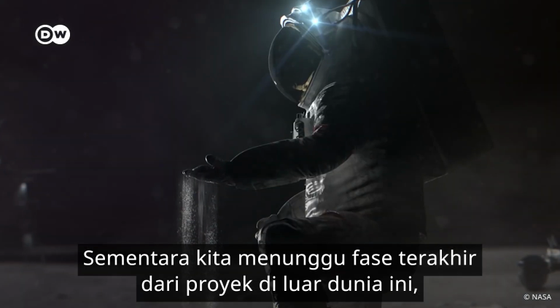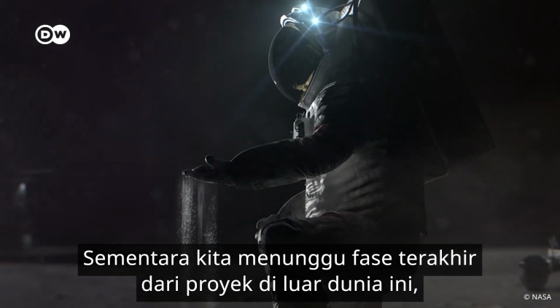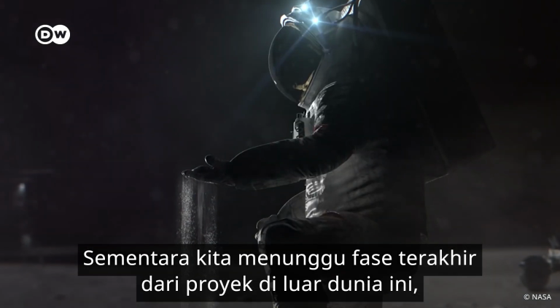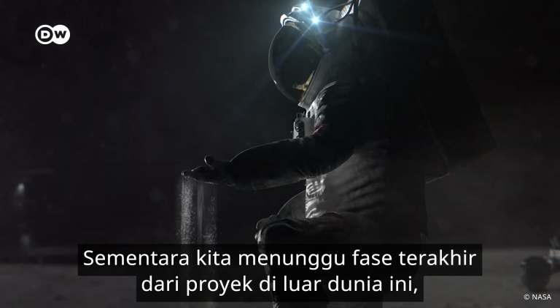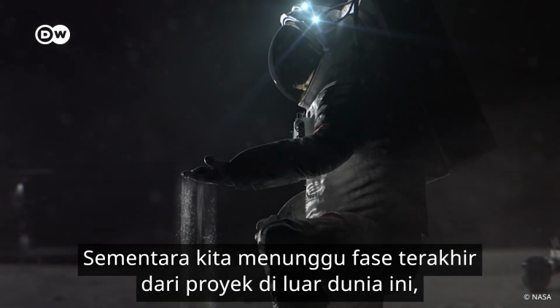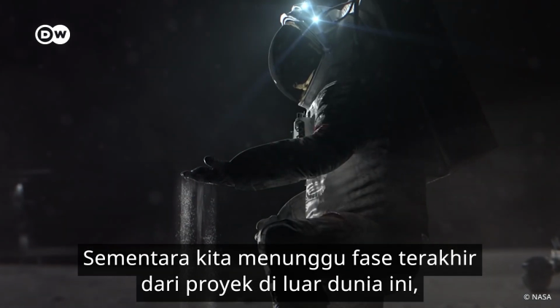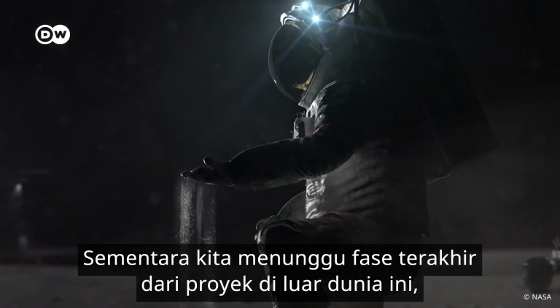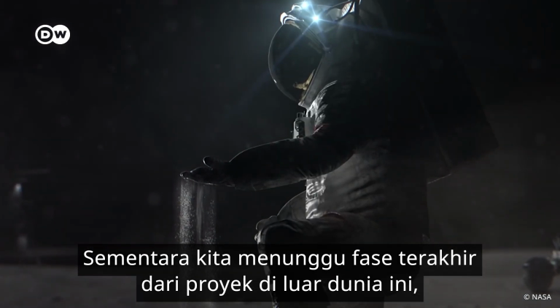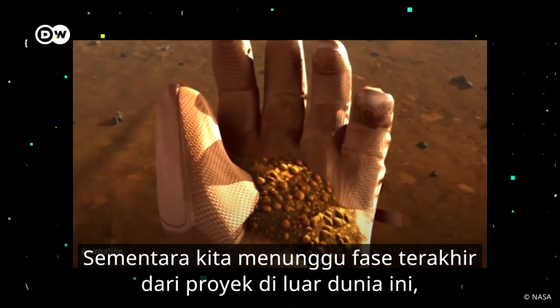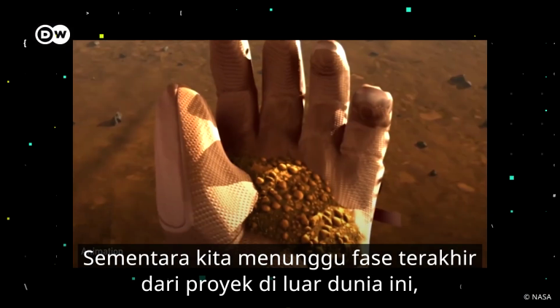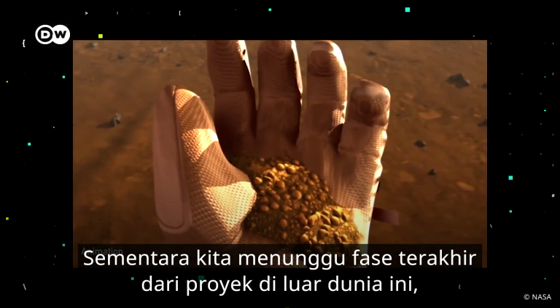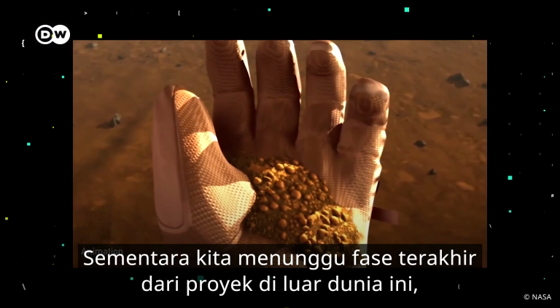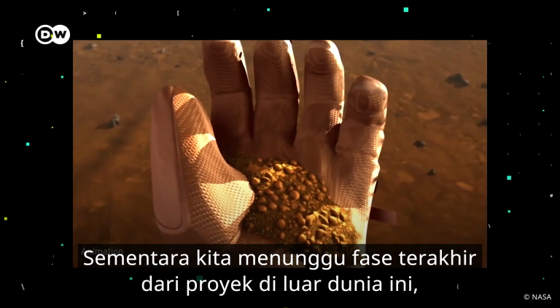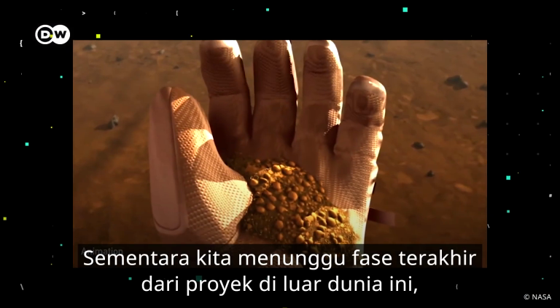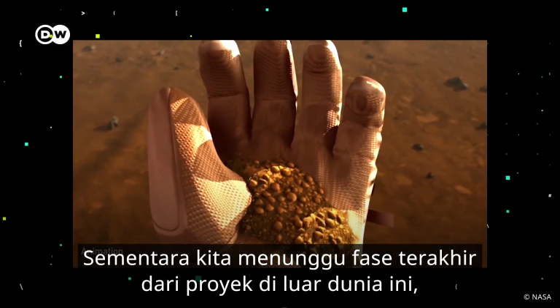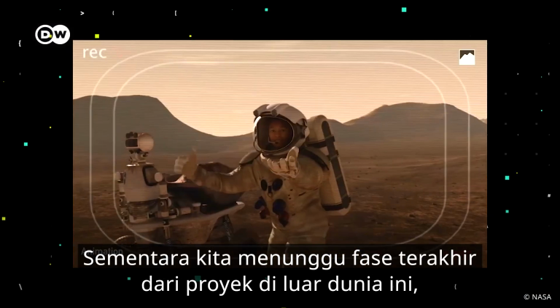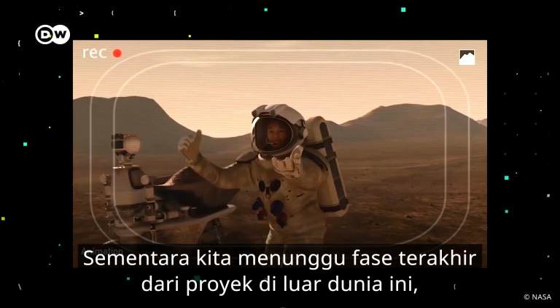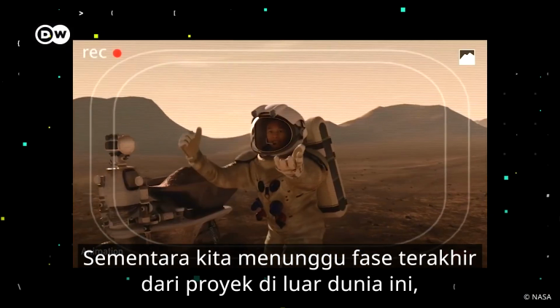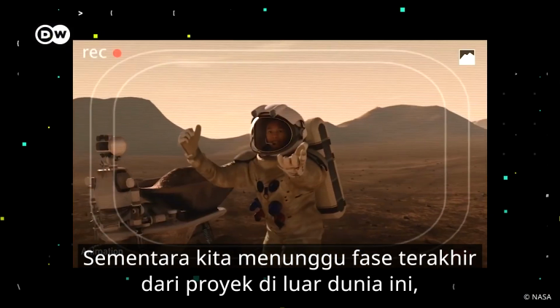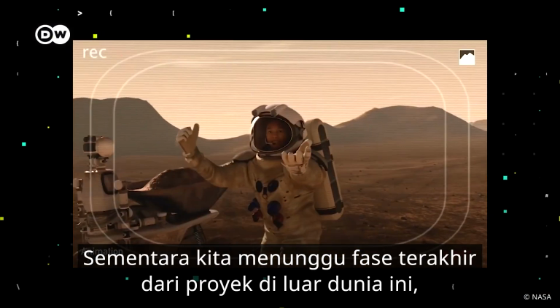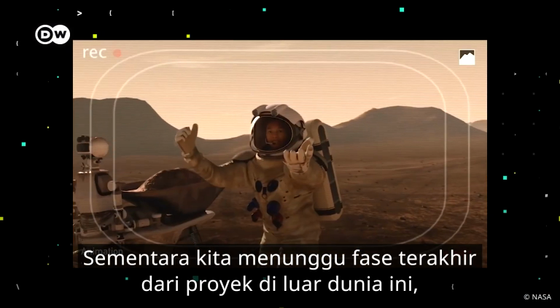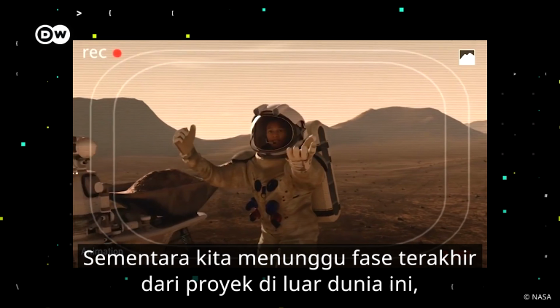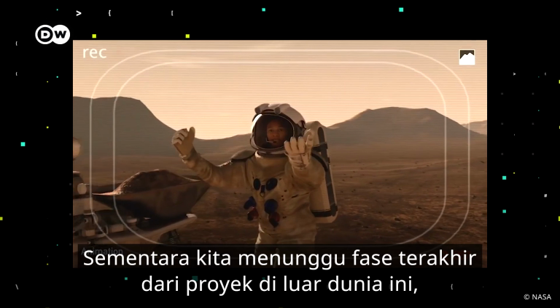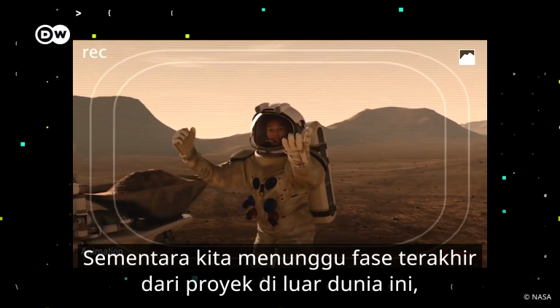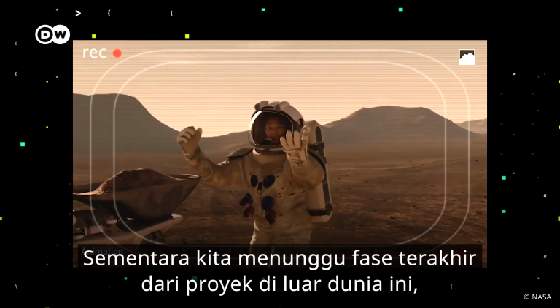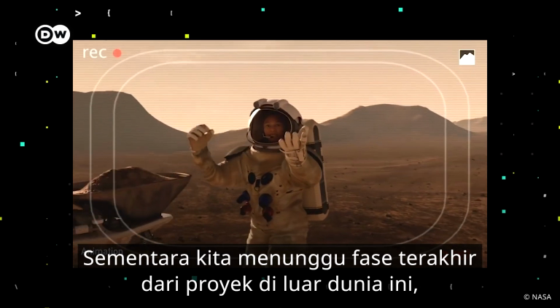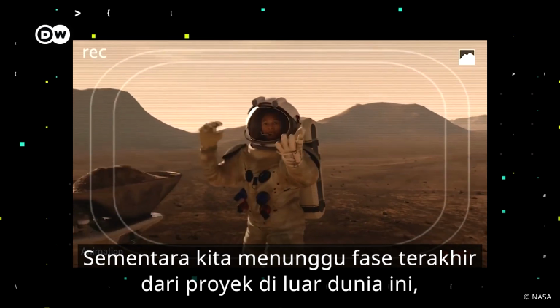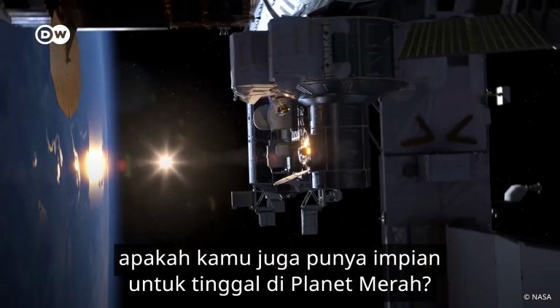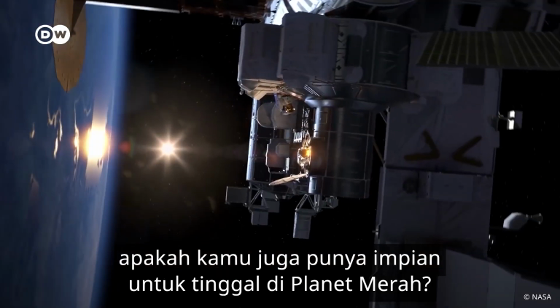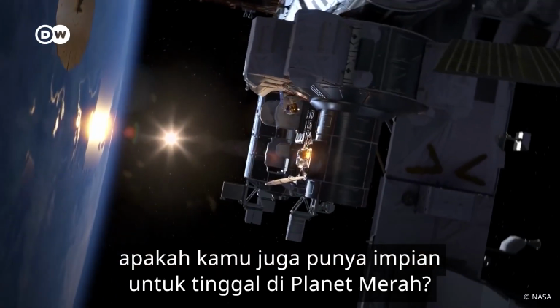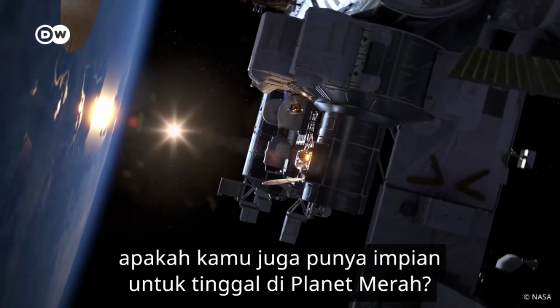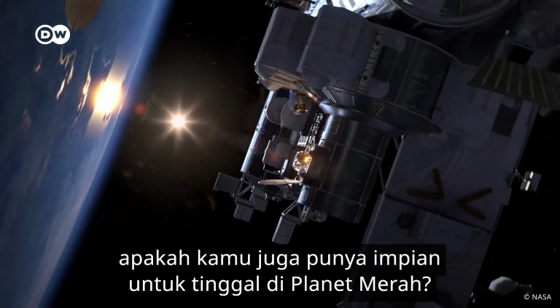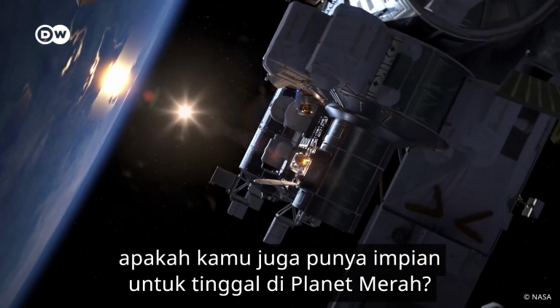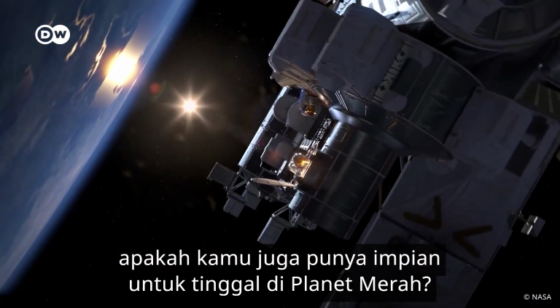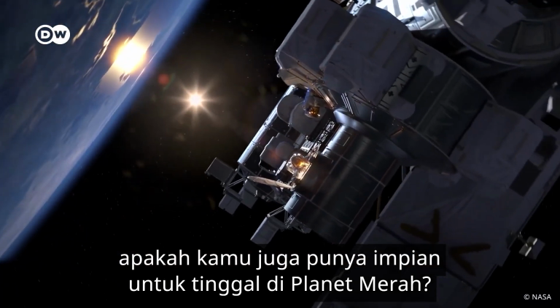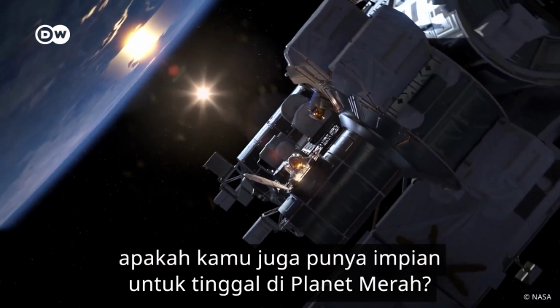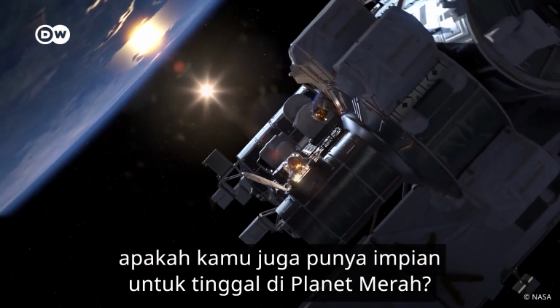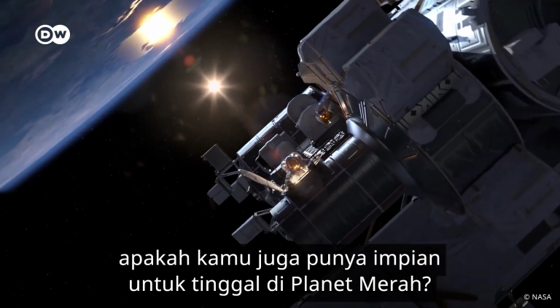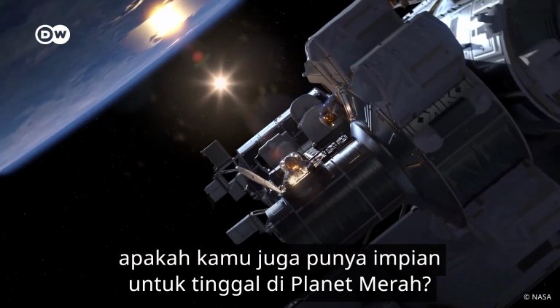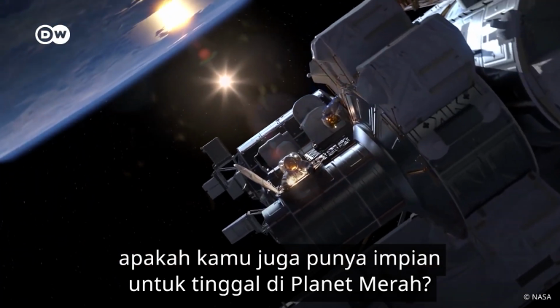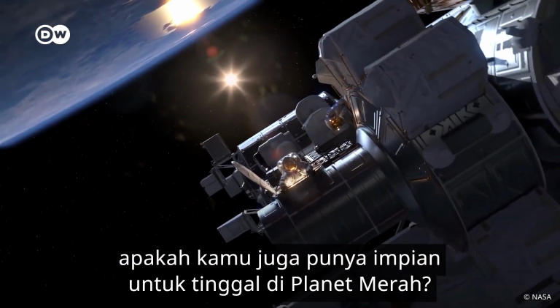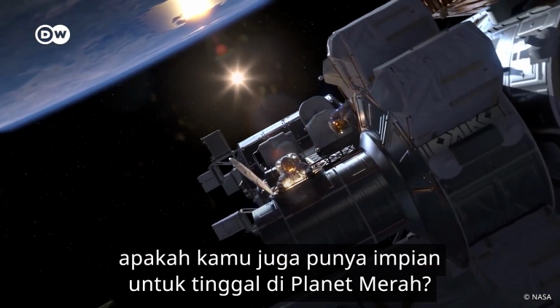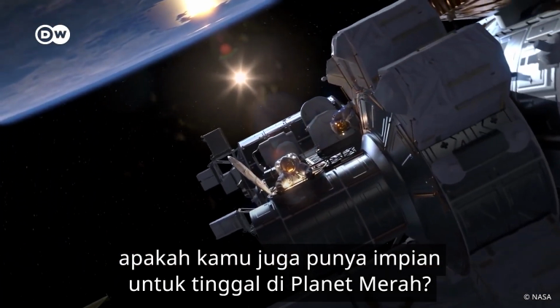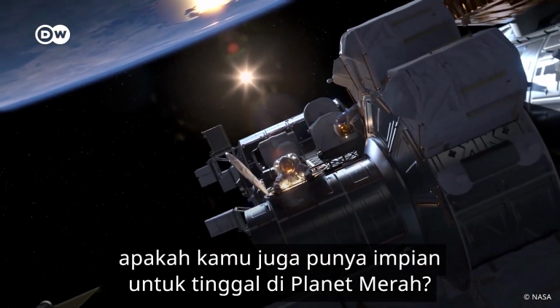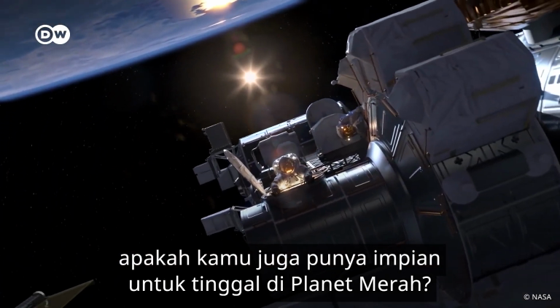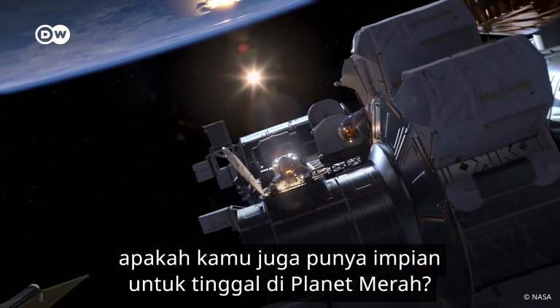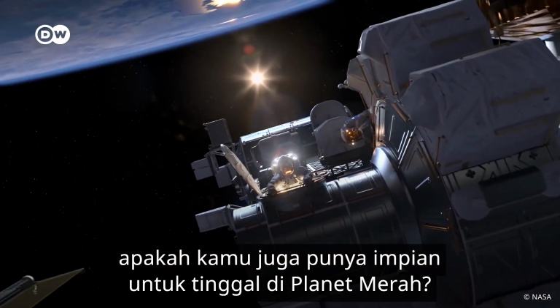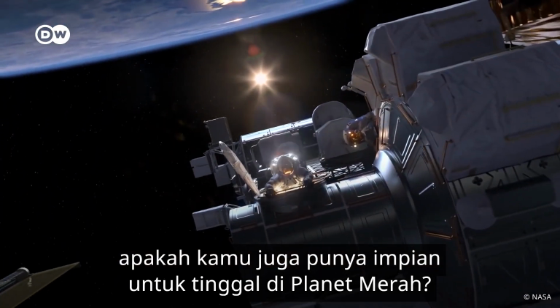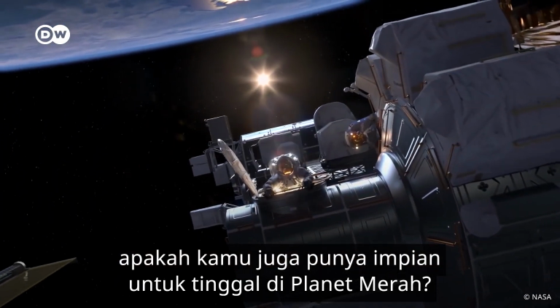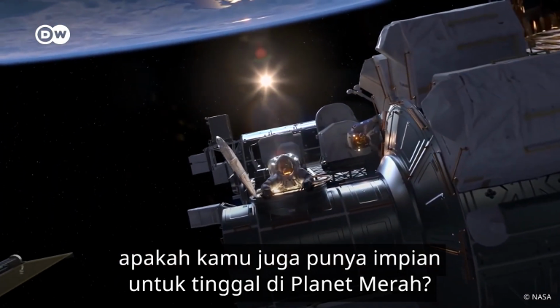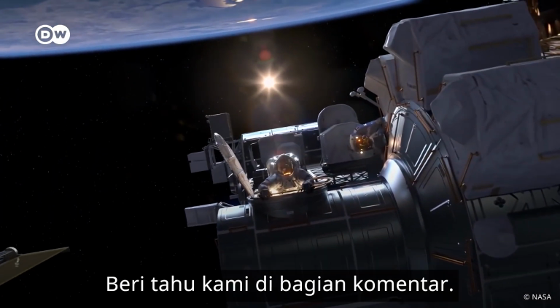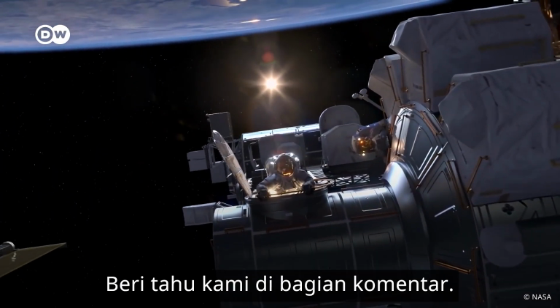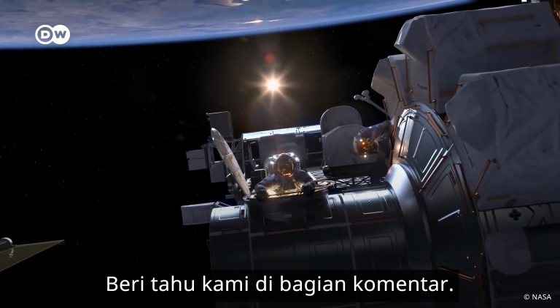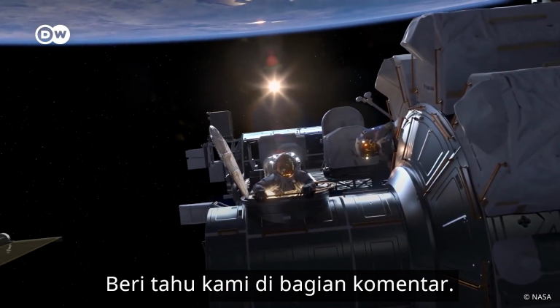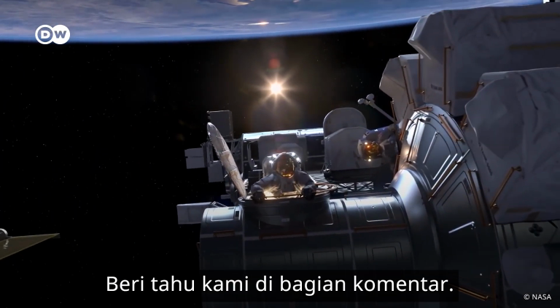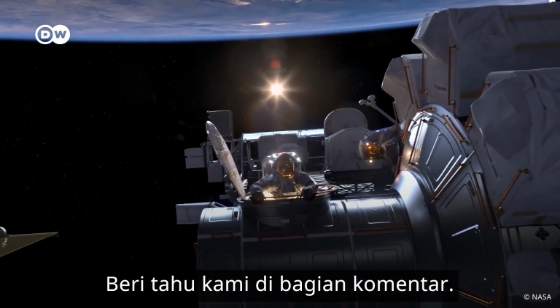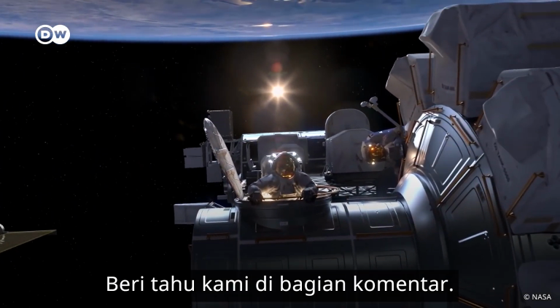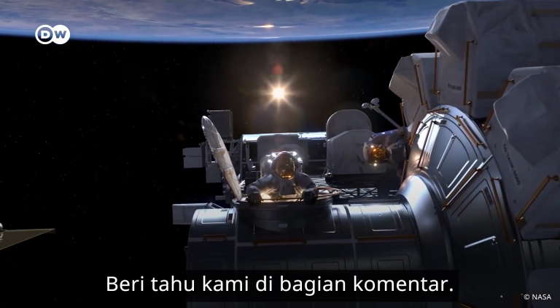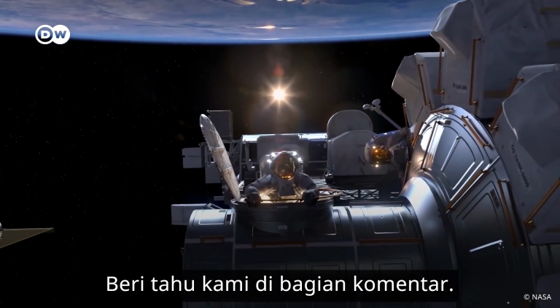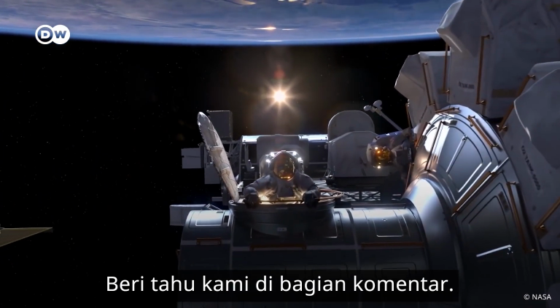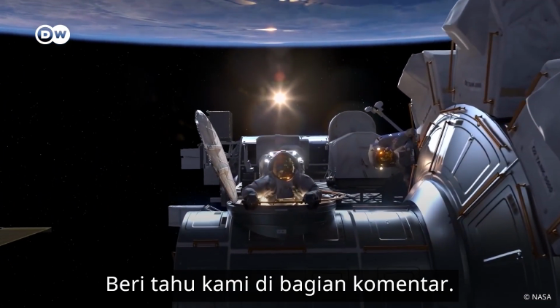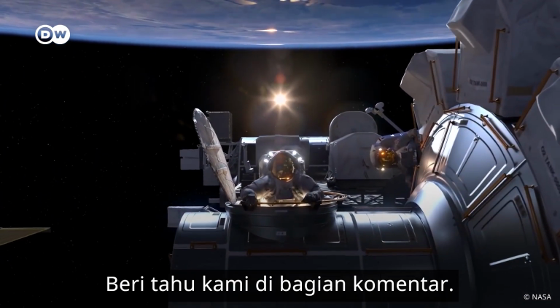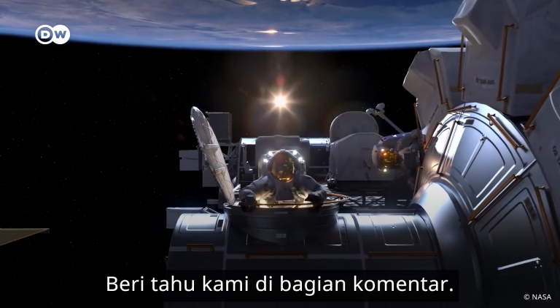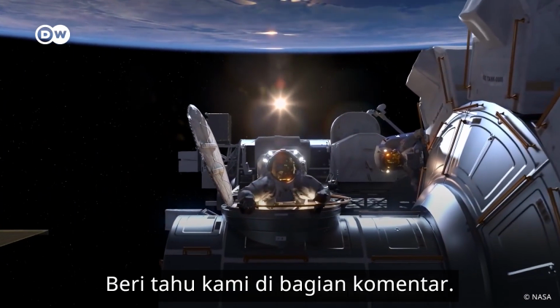While we wait for the final phase of this out-of-this-world project, do you dream to live on the red planet? Let us know in the comments section.